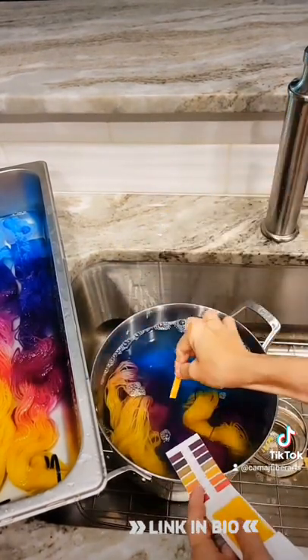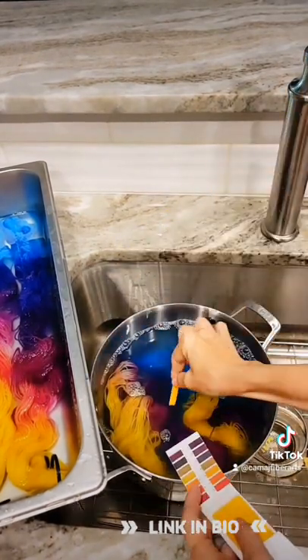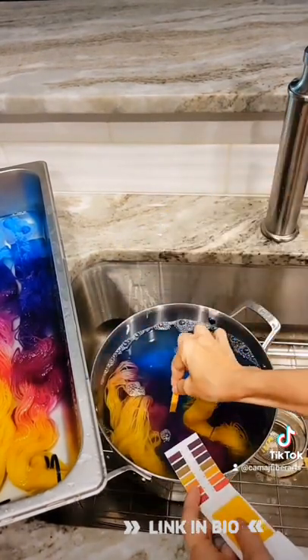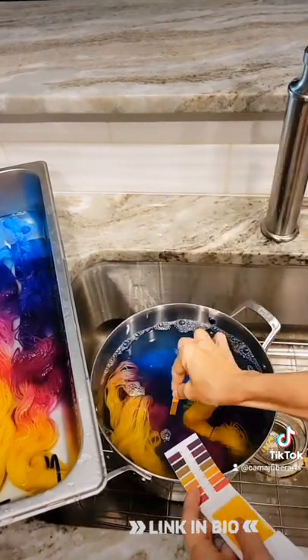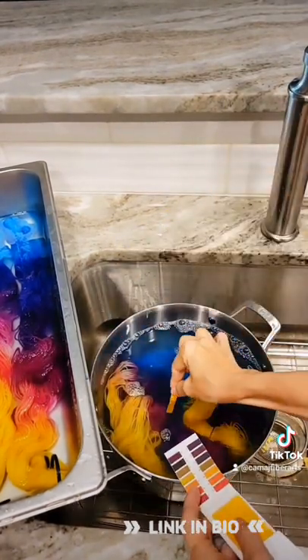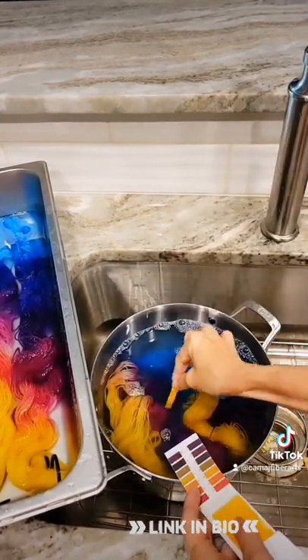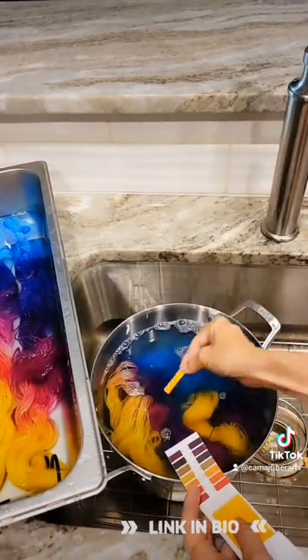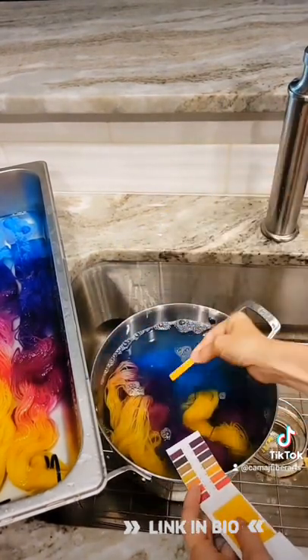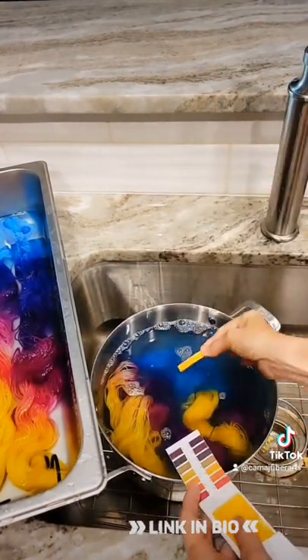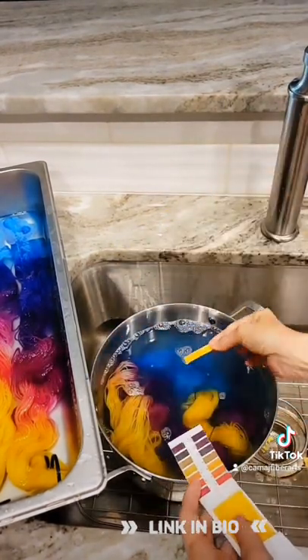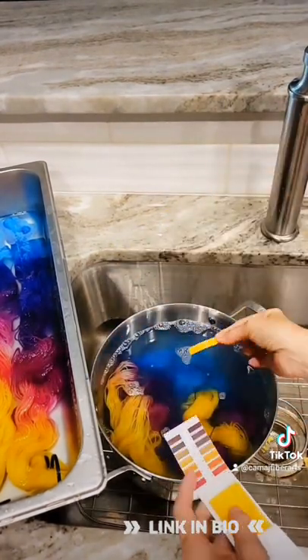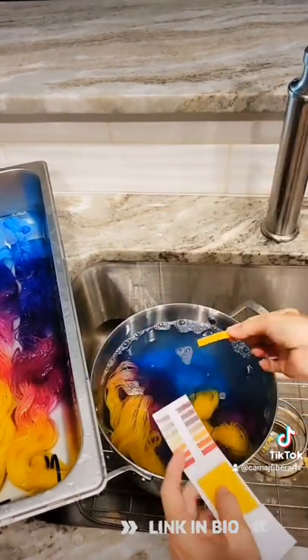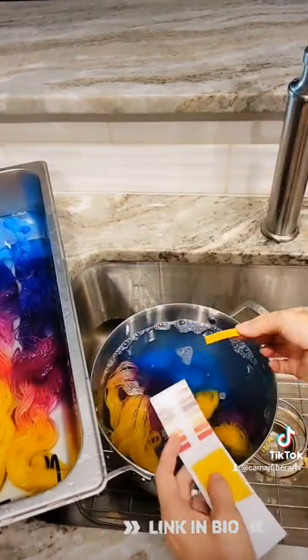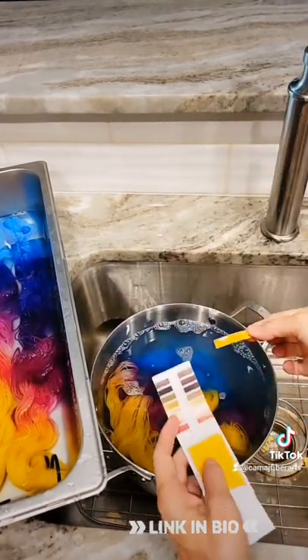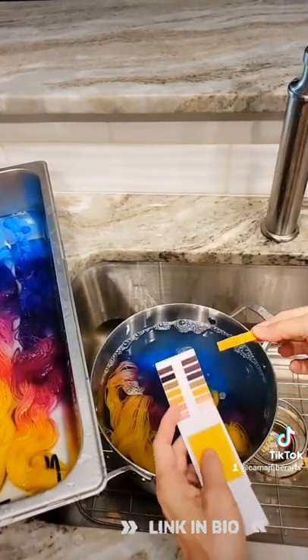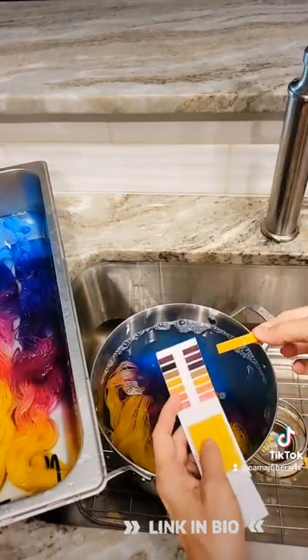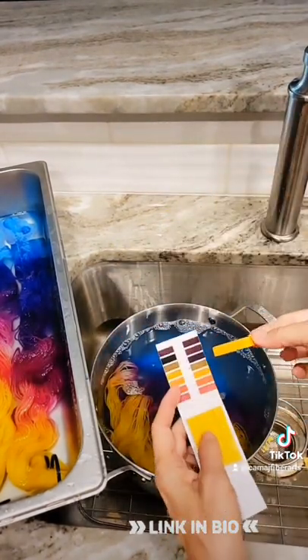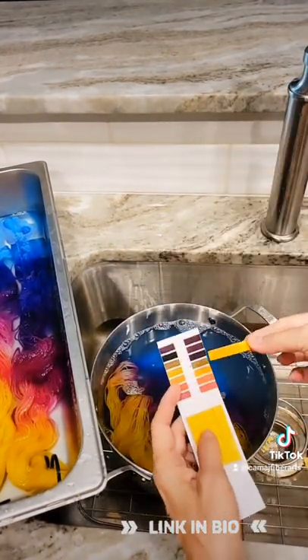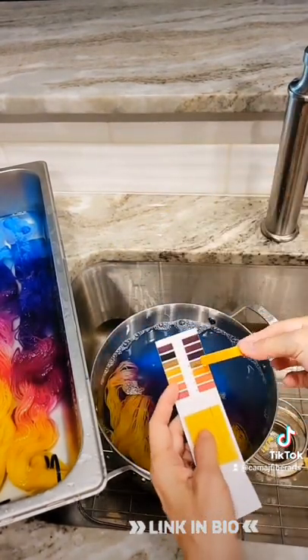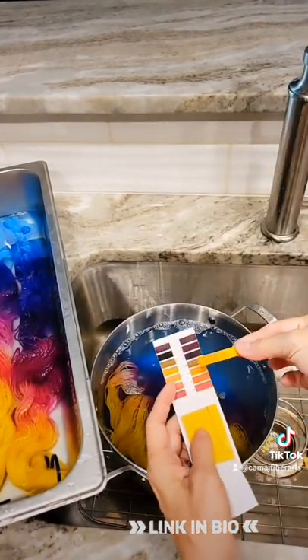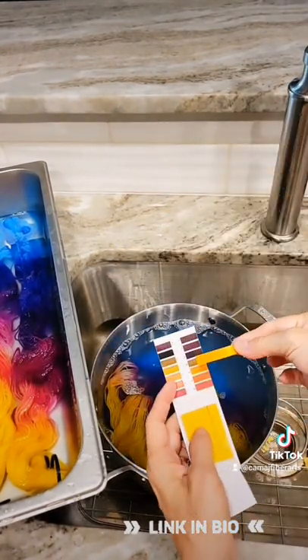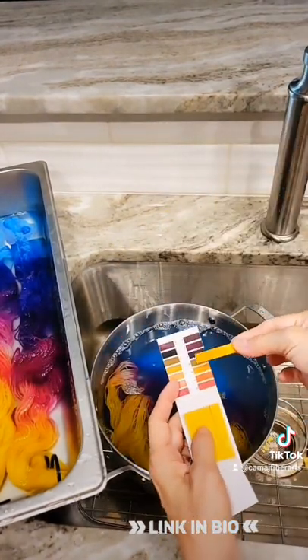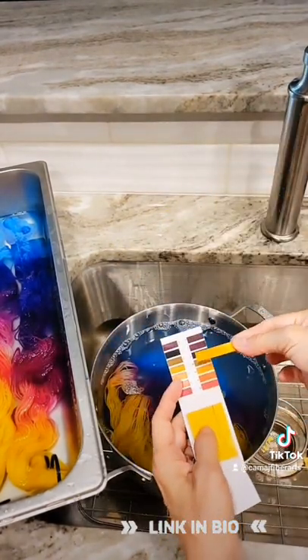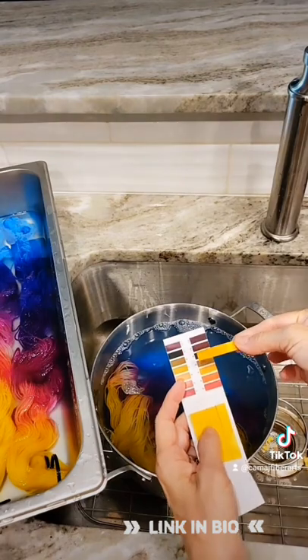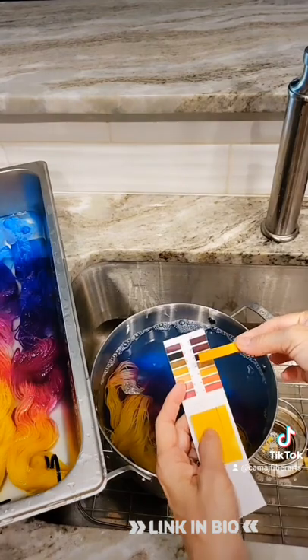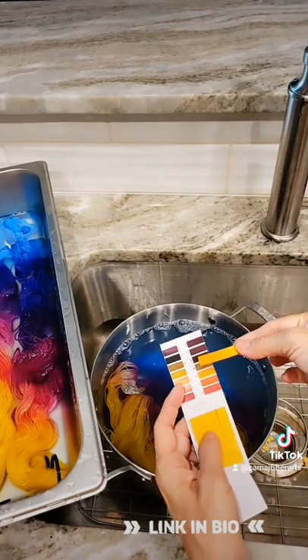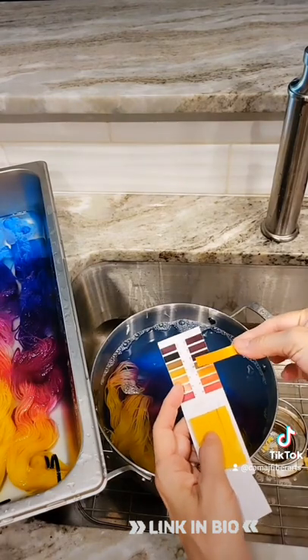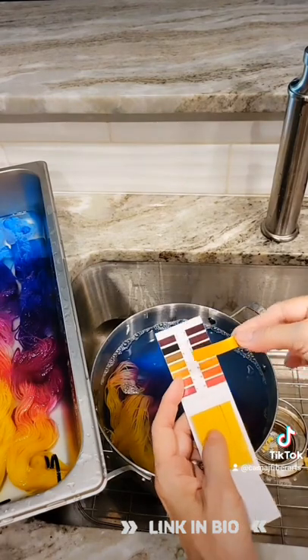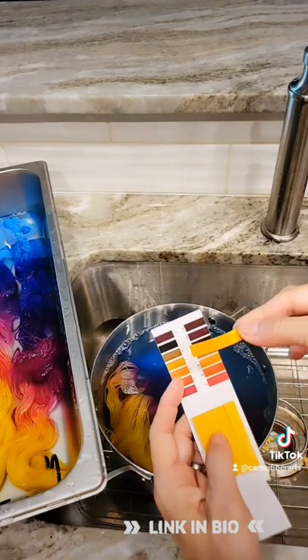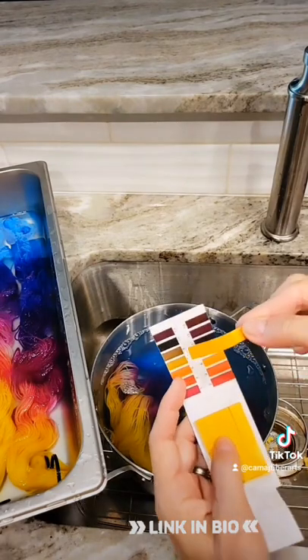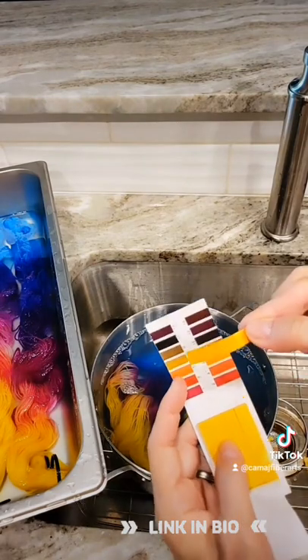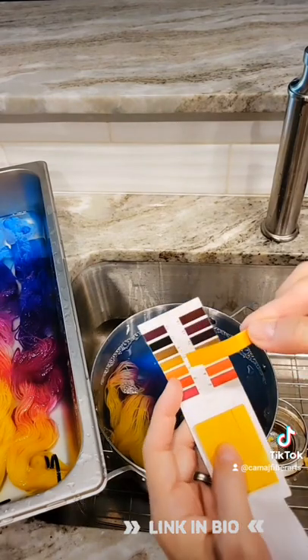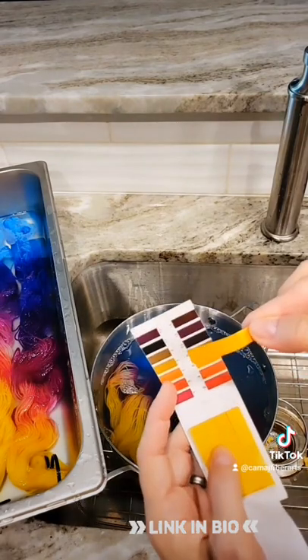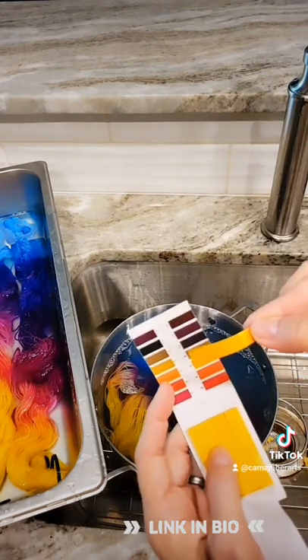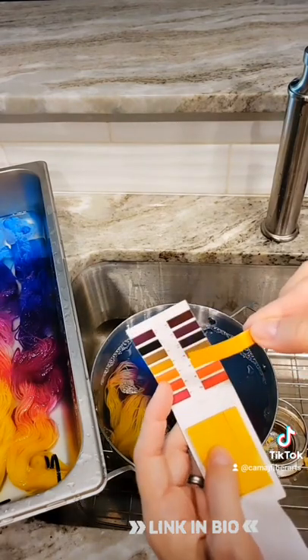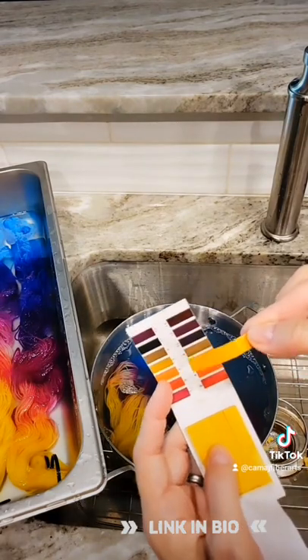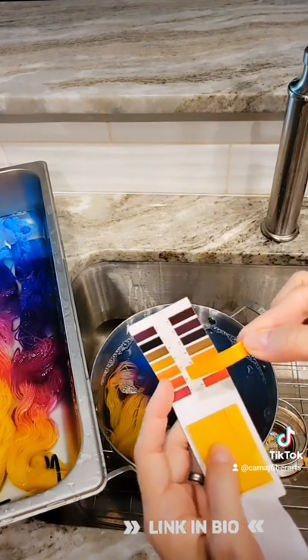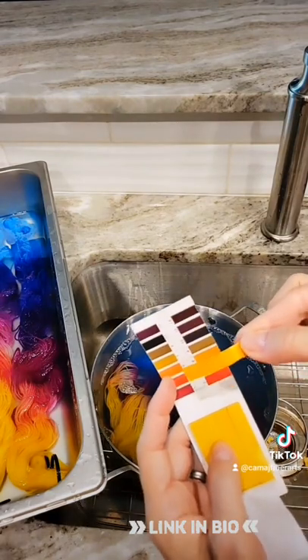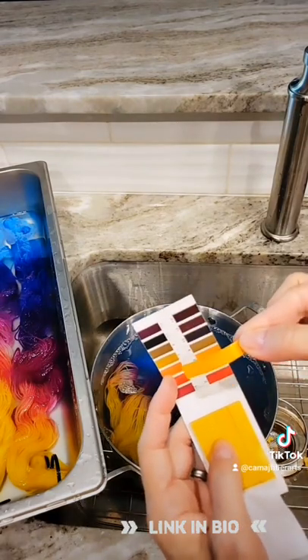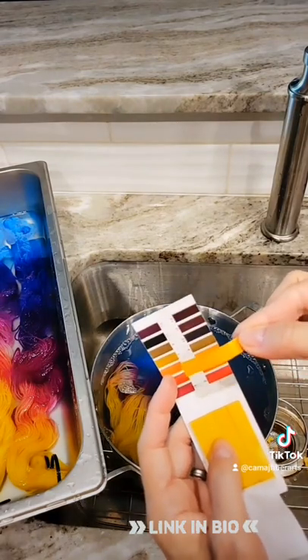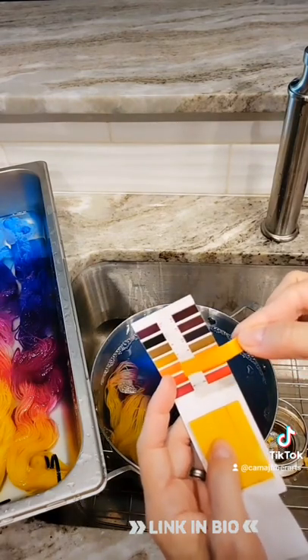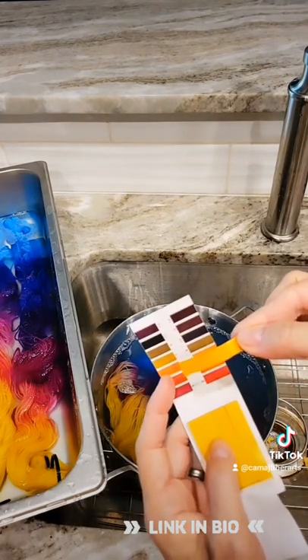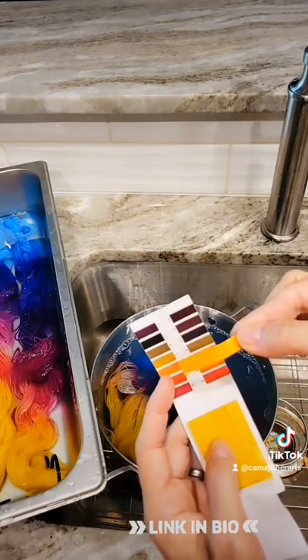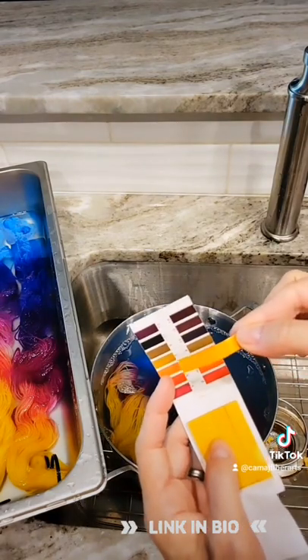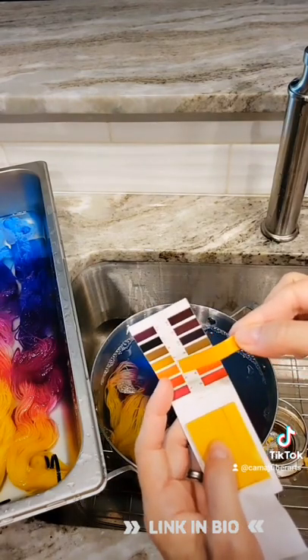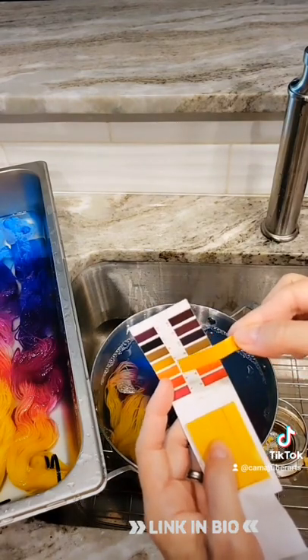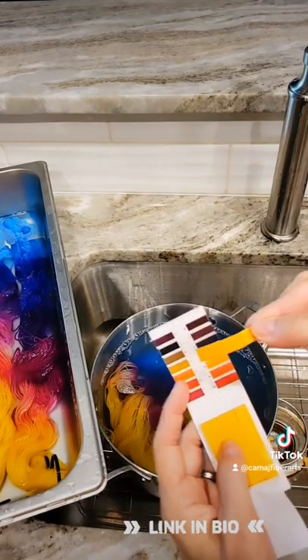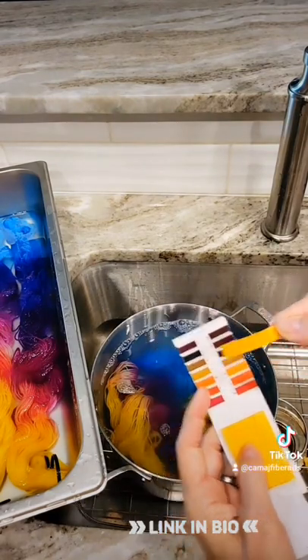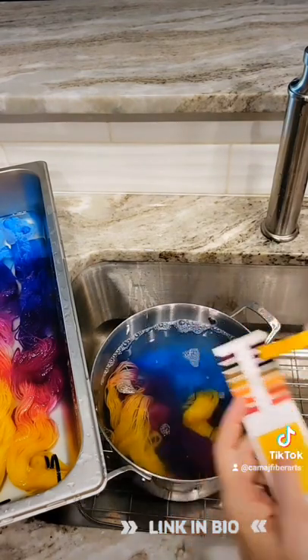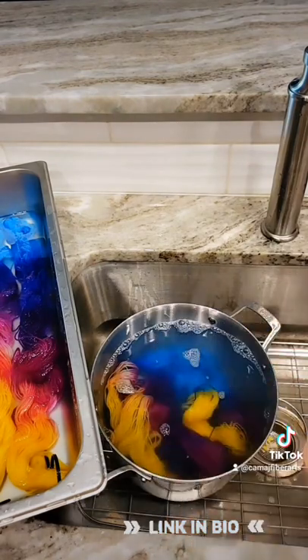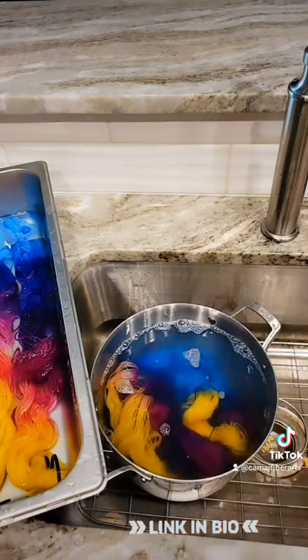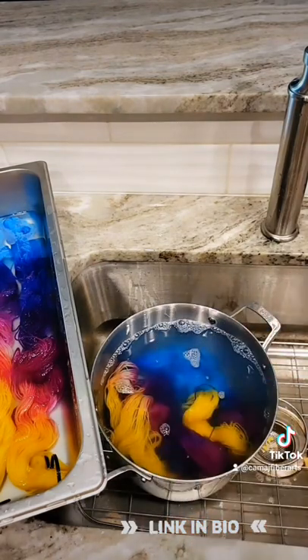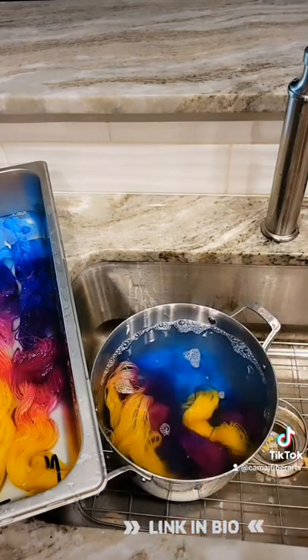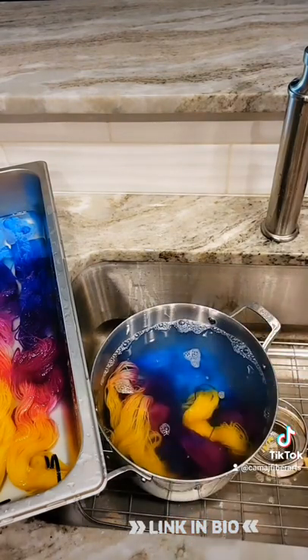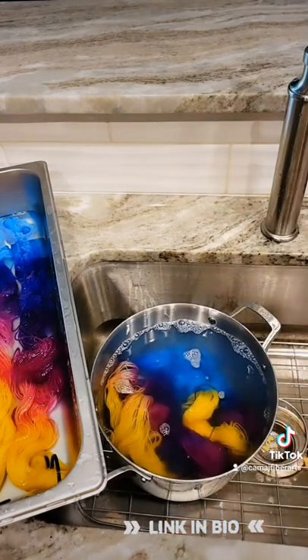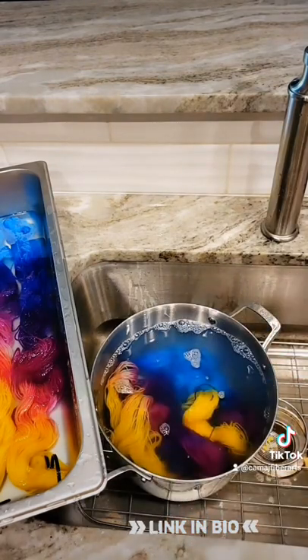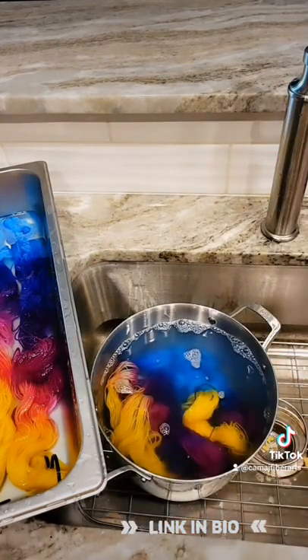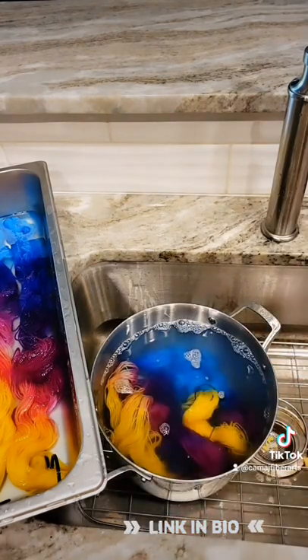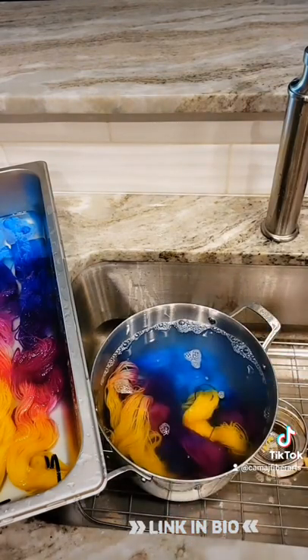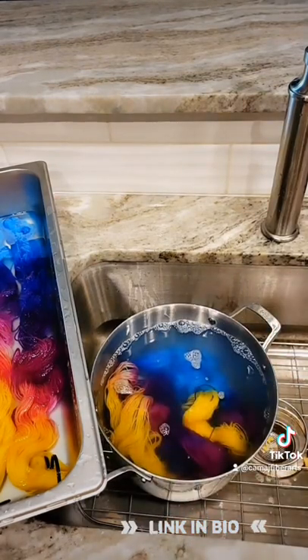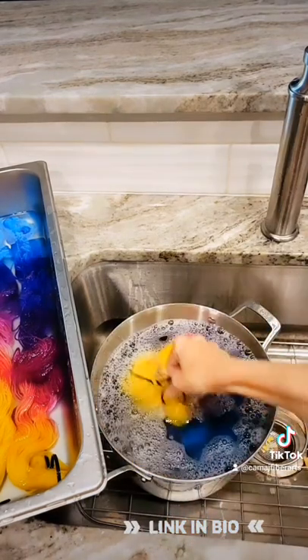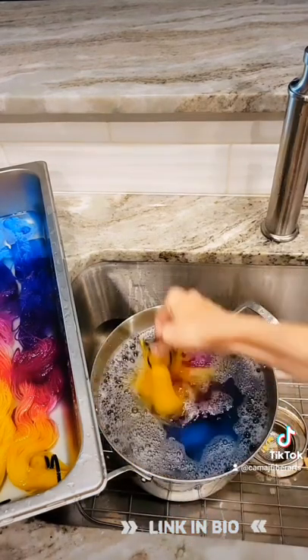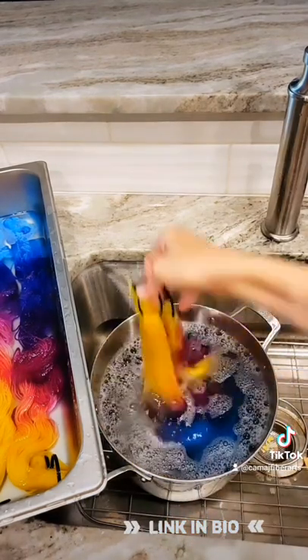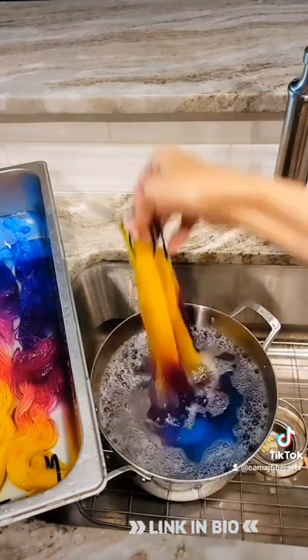But check this out. I'm checking the pH again and now it's neutral. So we neutralized the acid in the yarn.